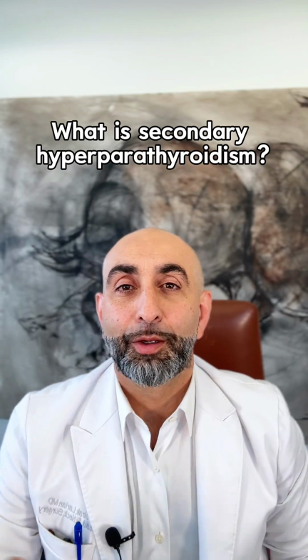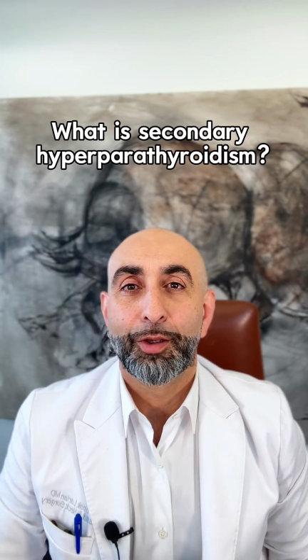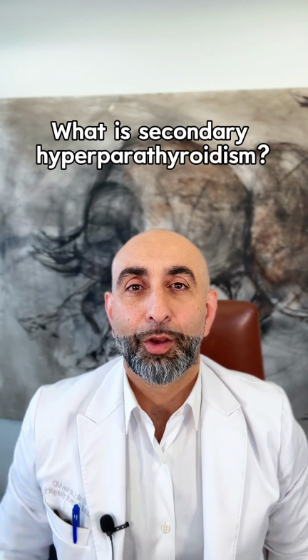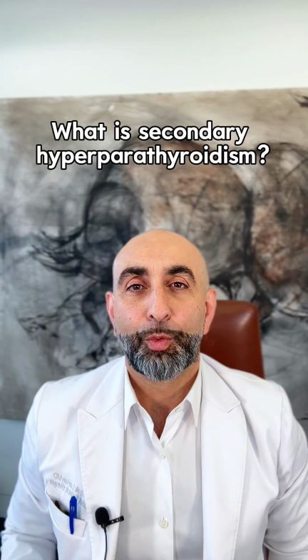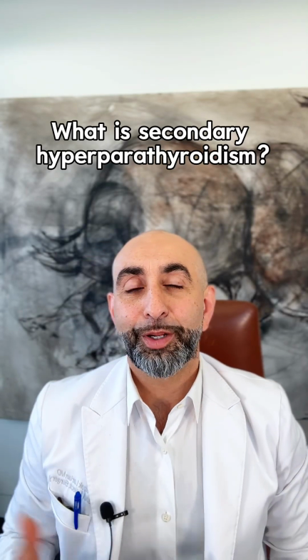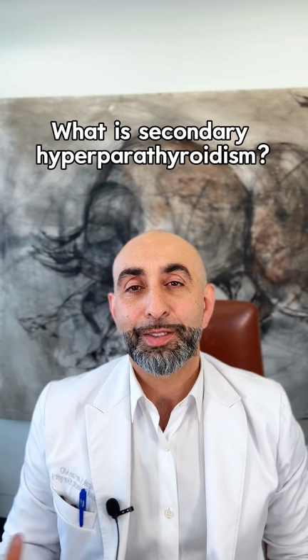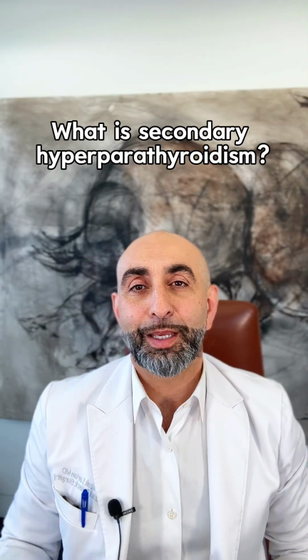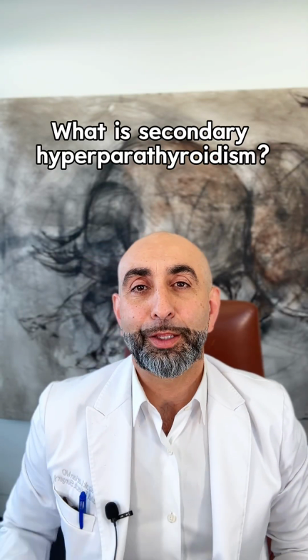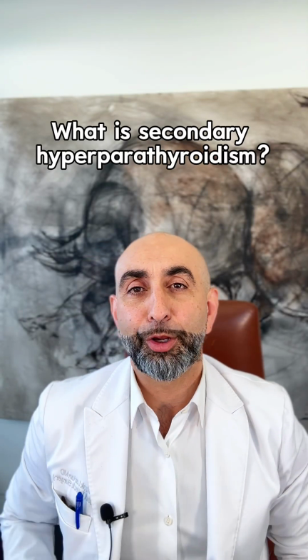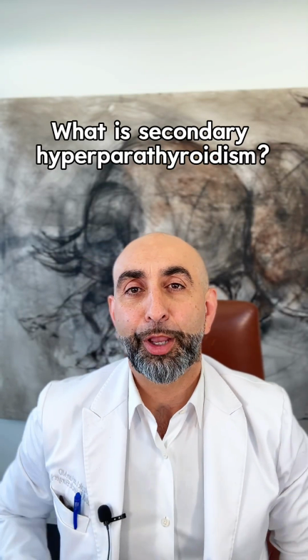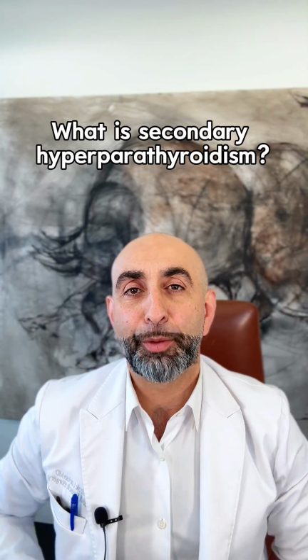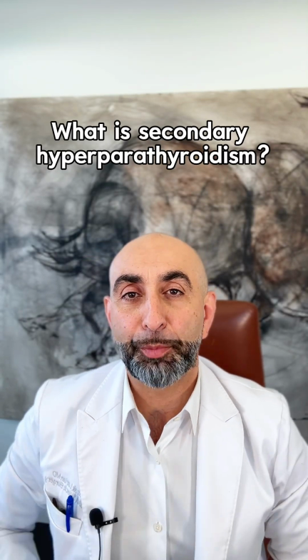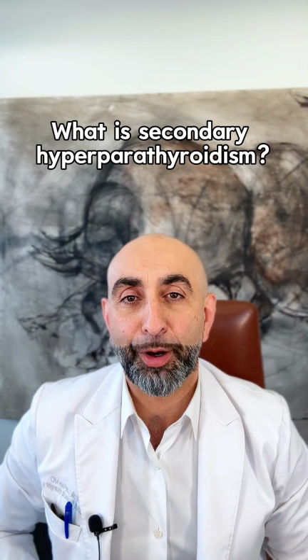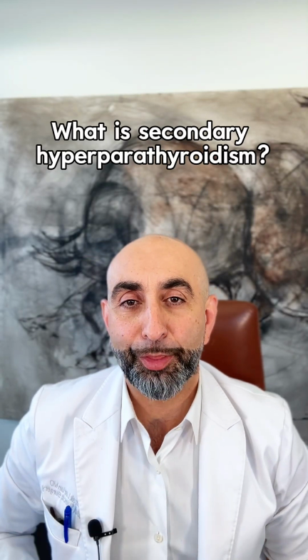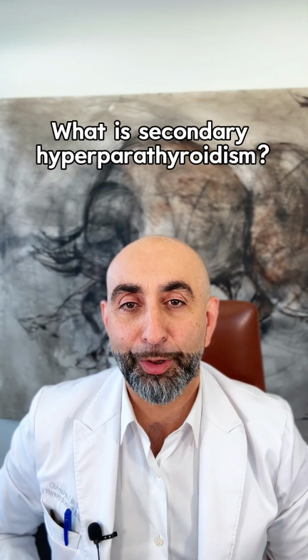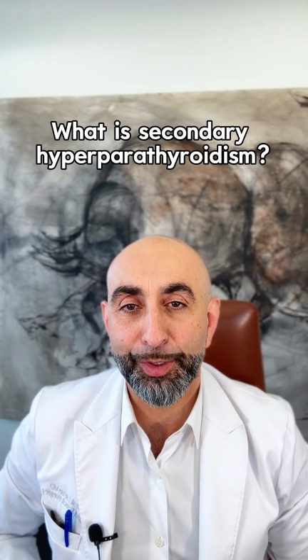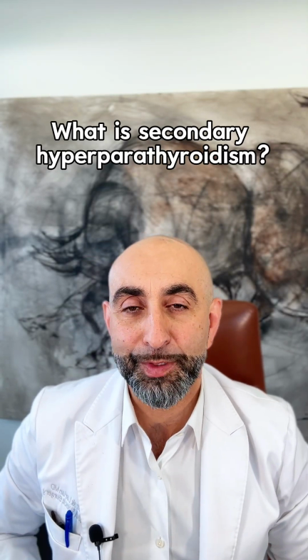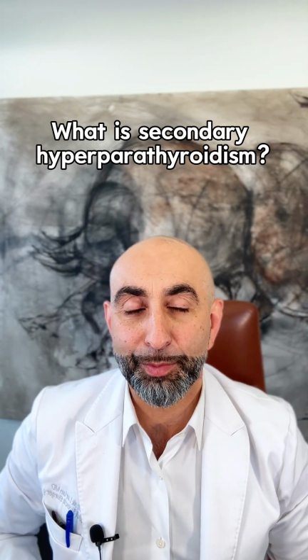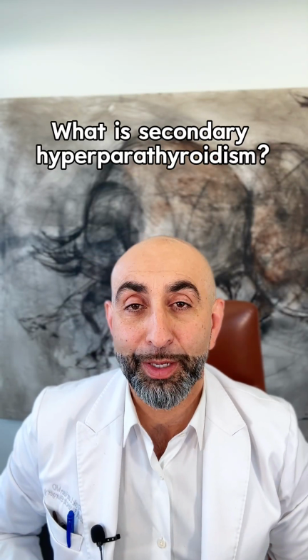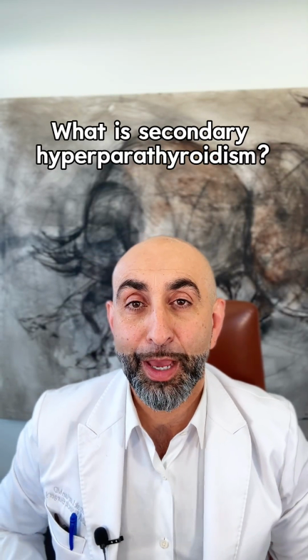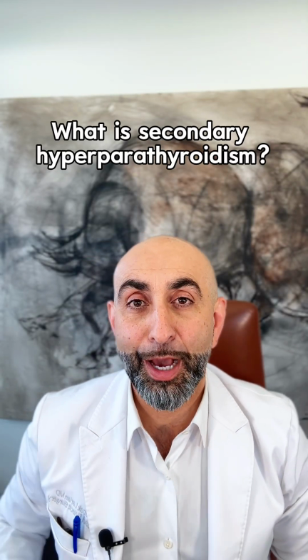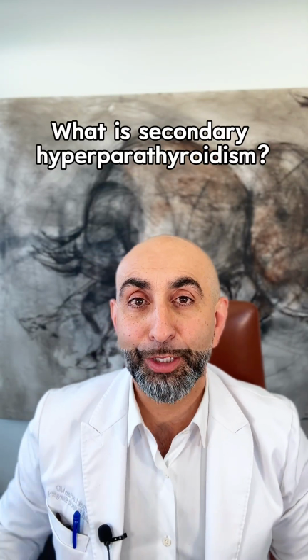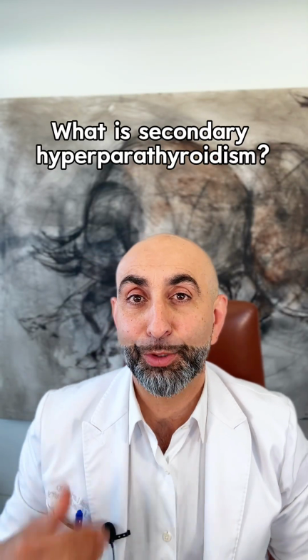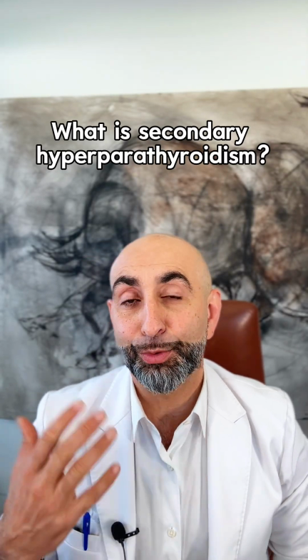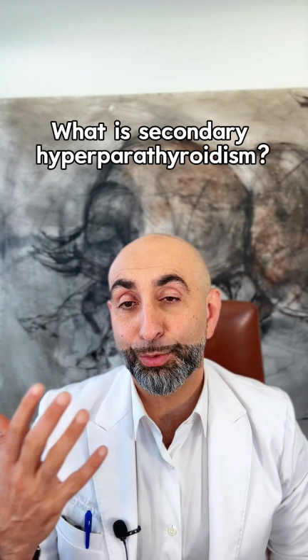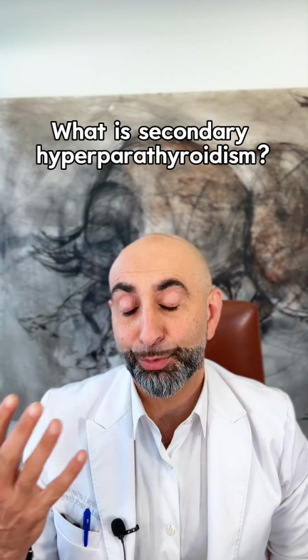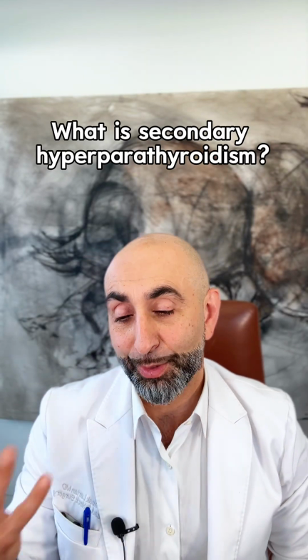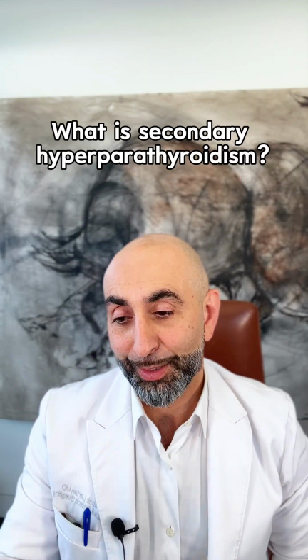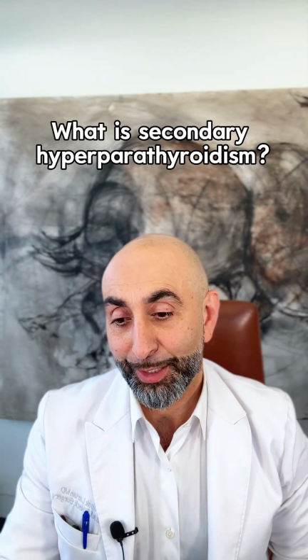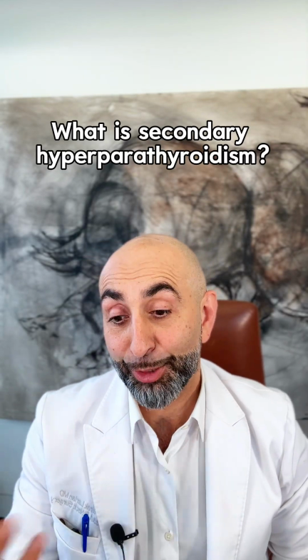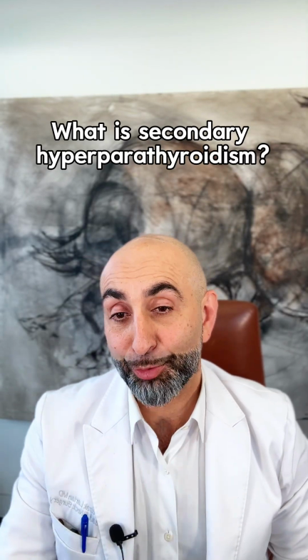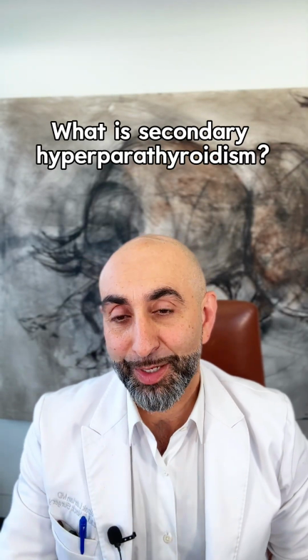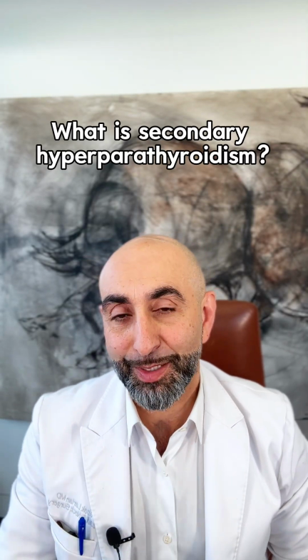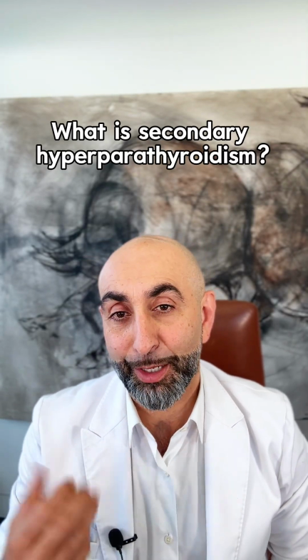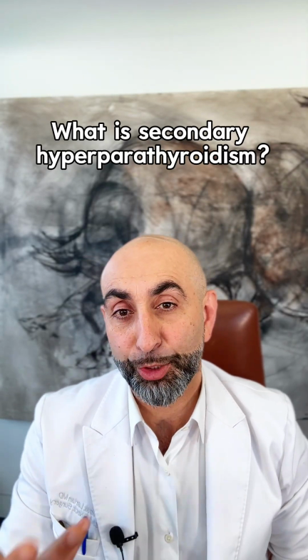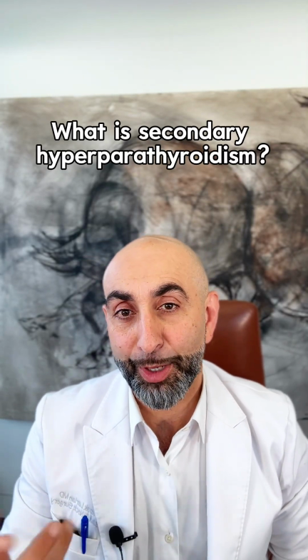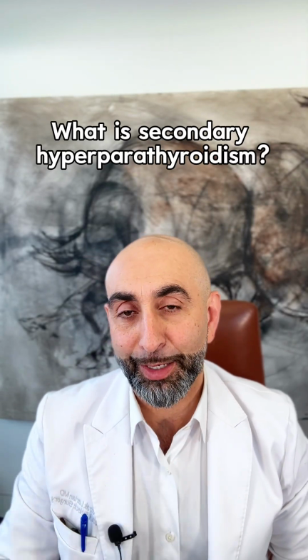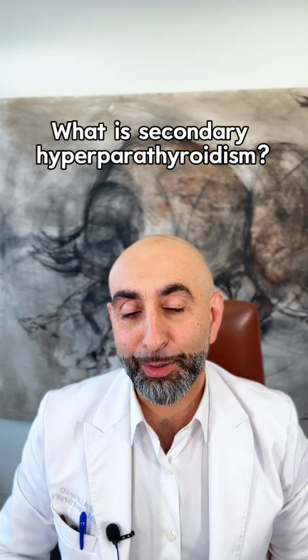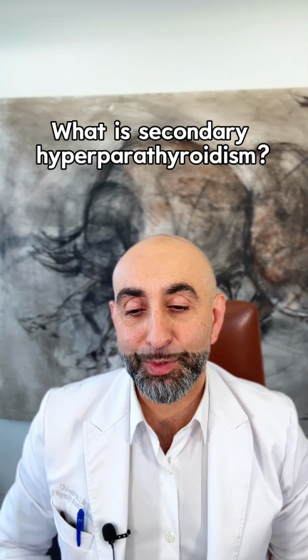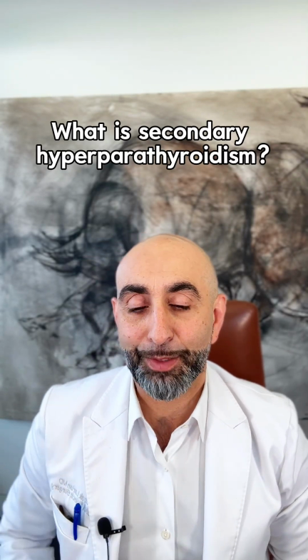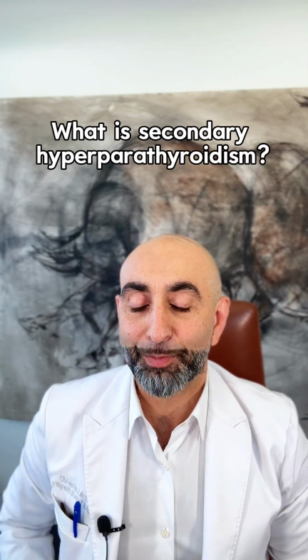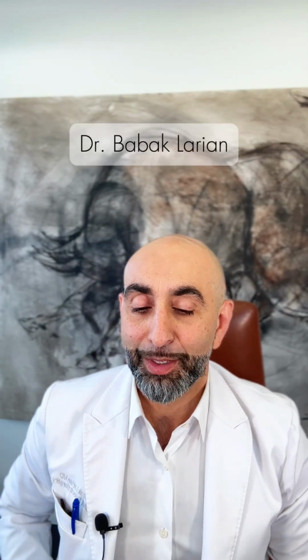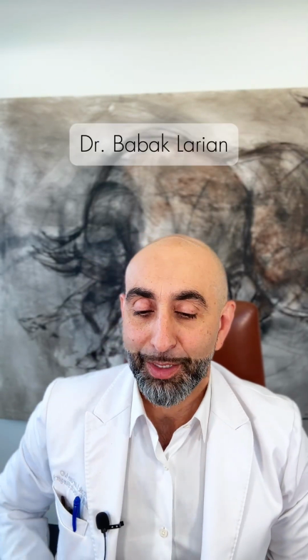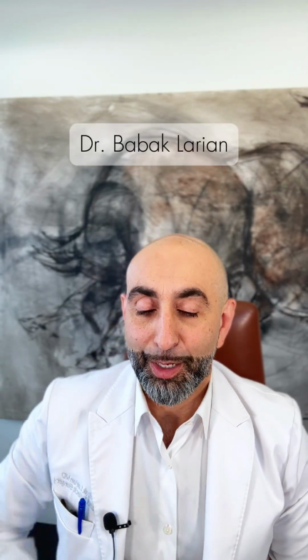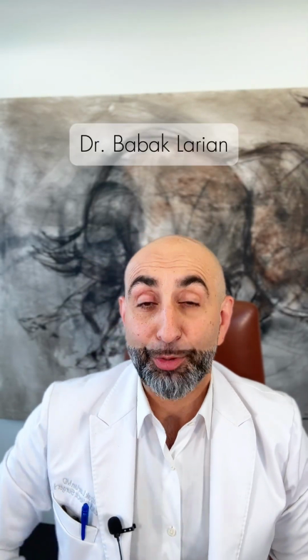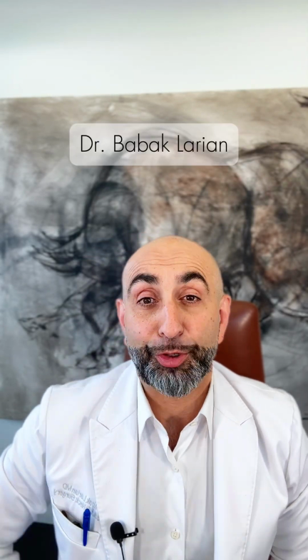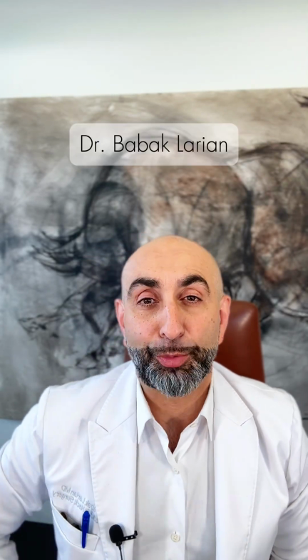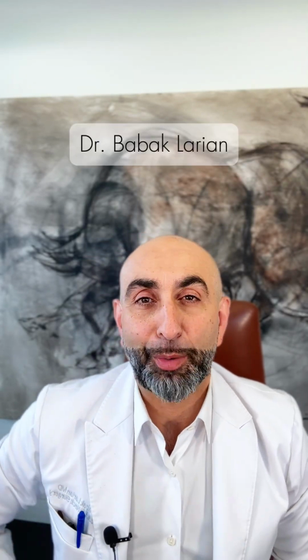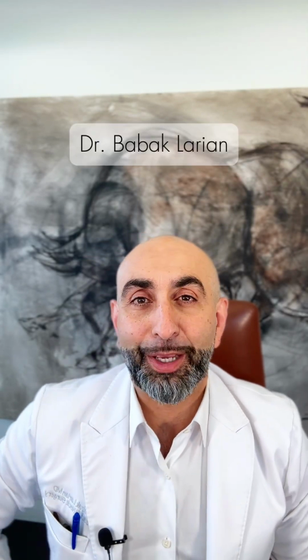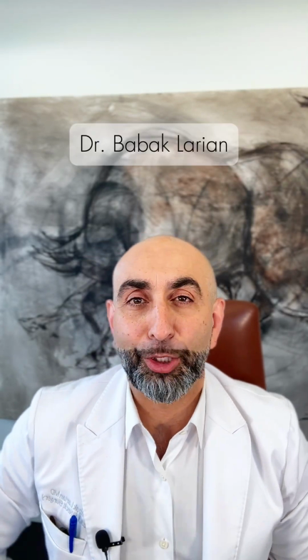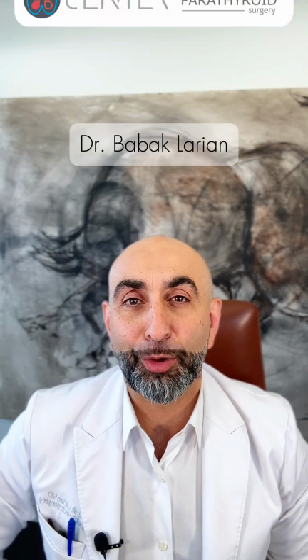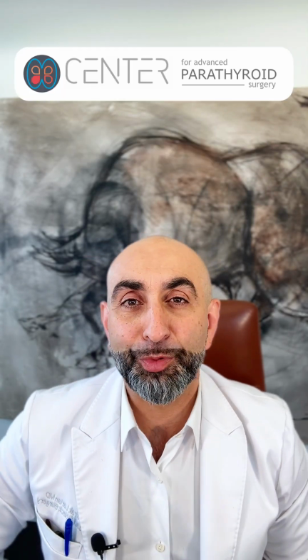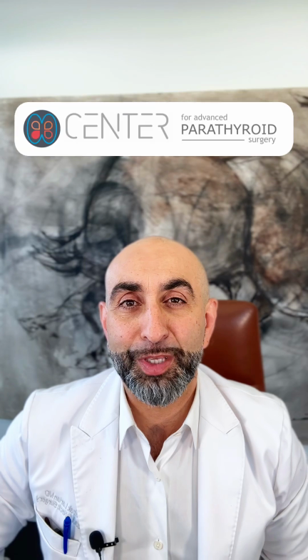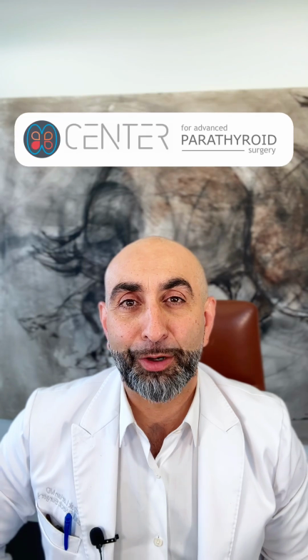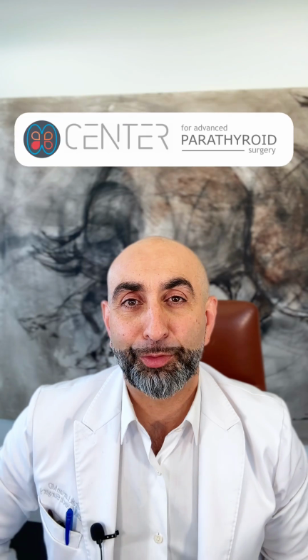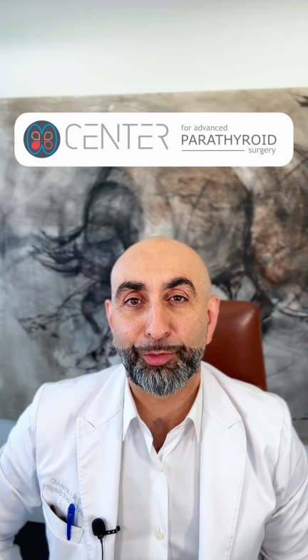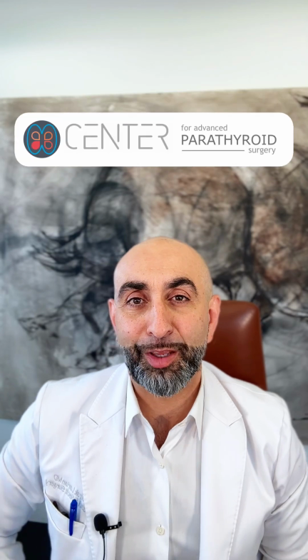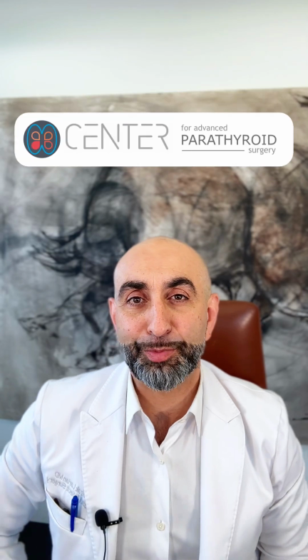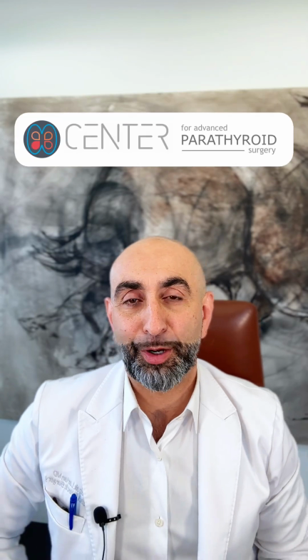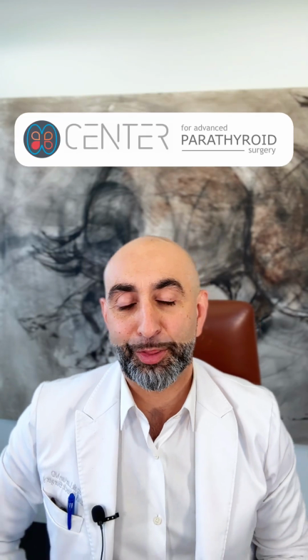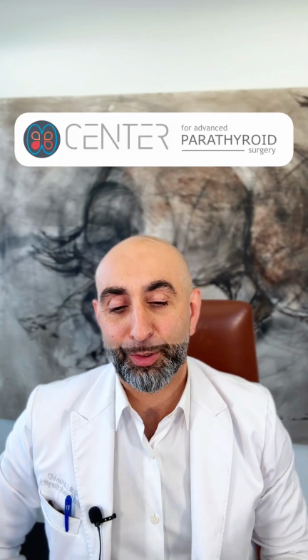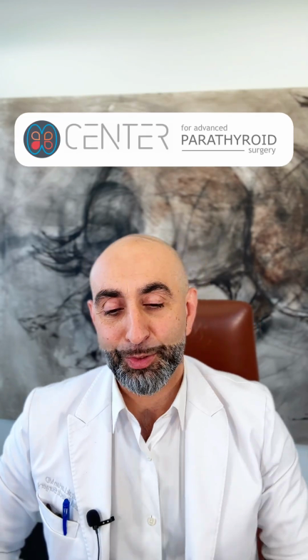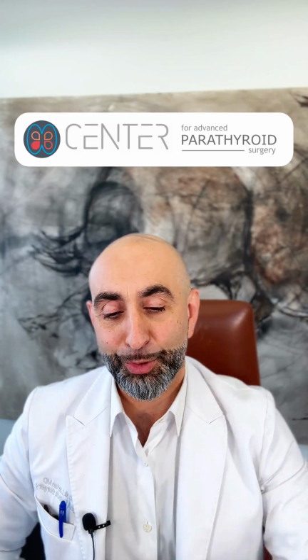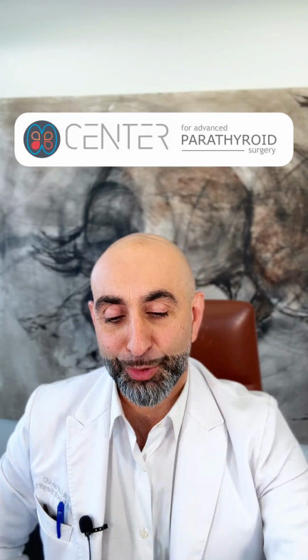What is secondary hyperparathyroidism and how do you address it, how do you diagnose it? I'm Dr. Bob Akhleroff of the Center for Advanced Parathyroid Surgery.